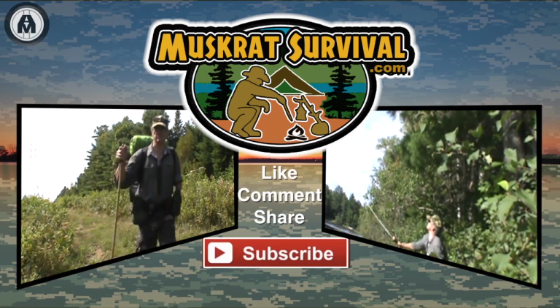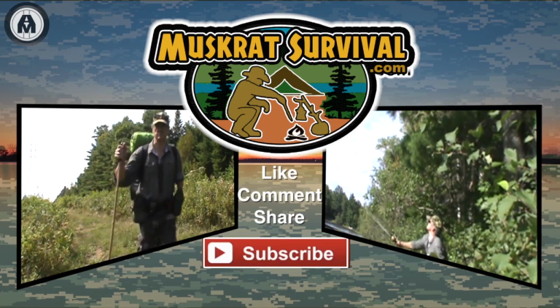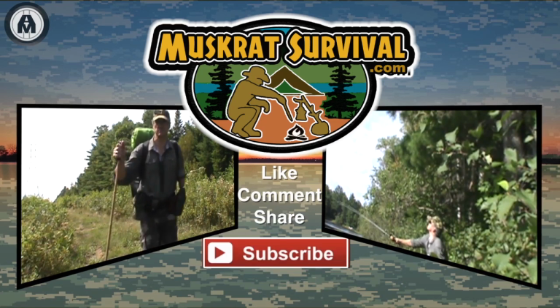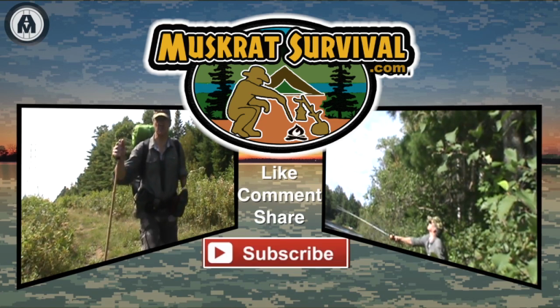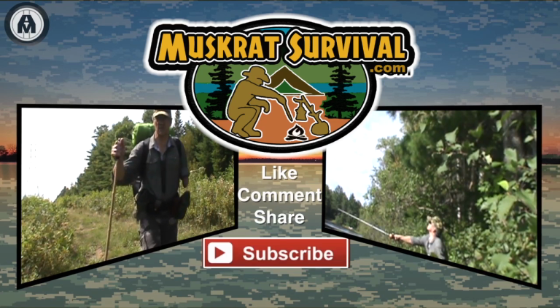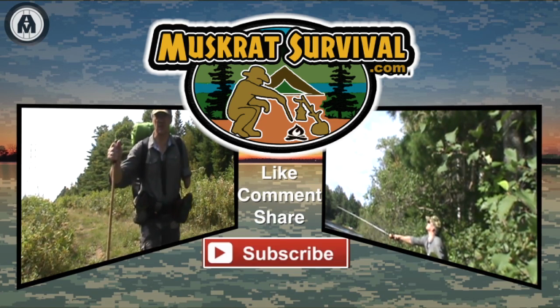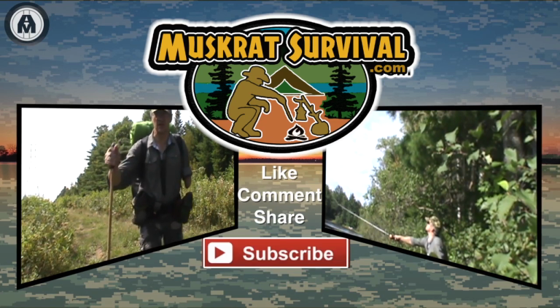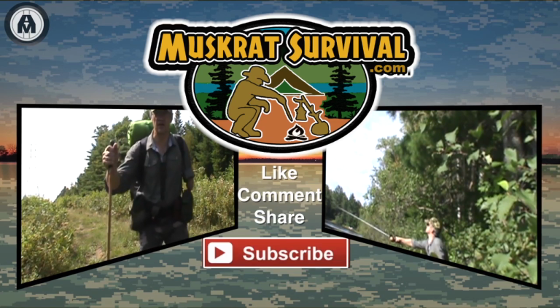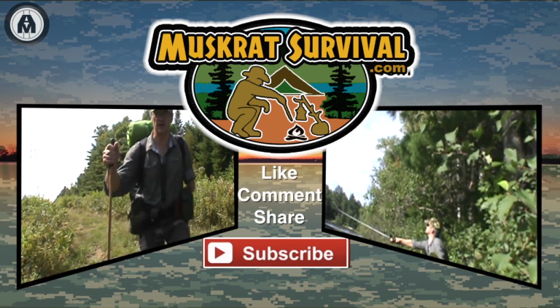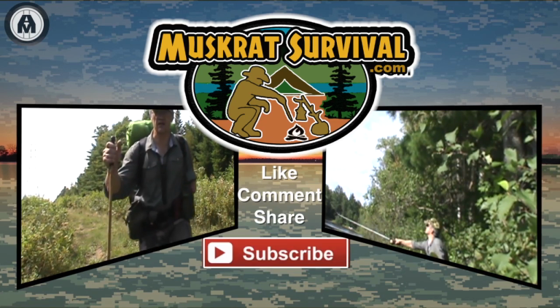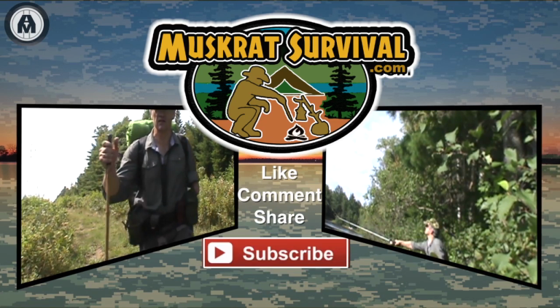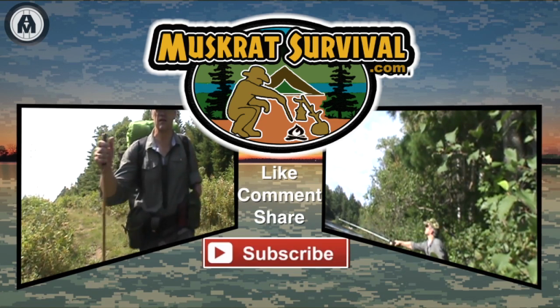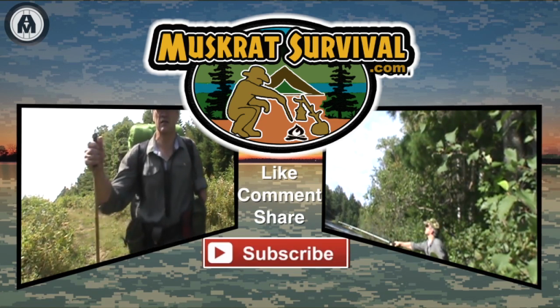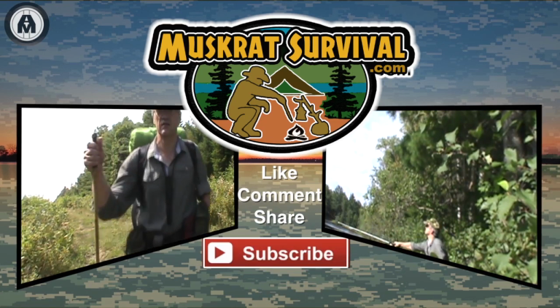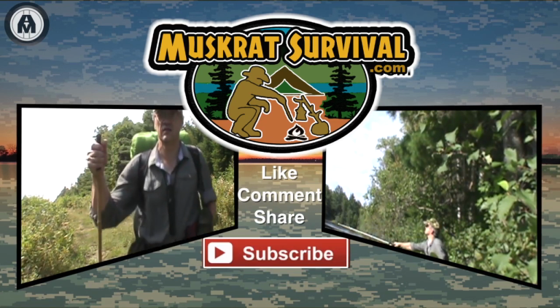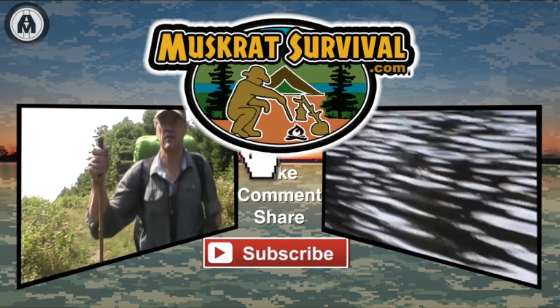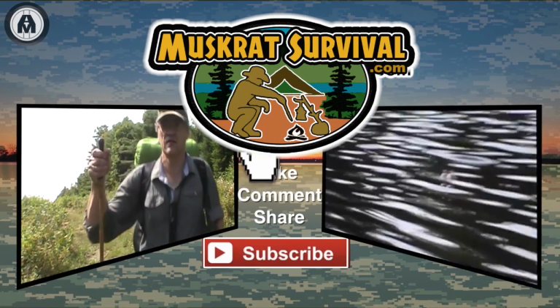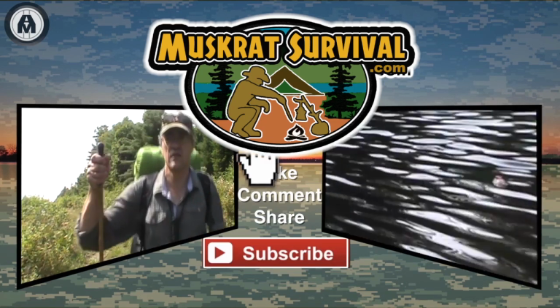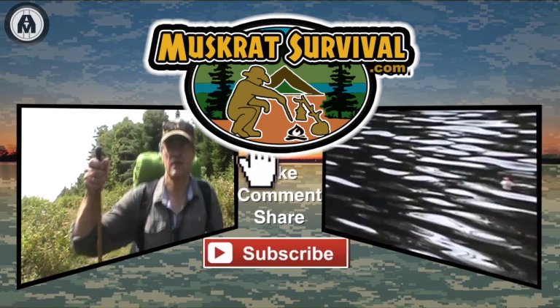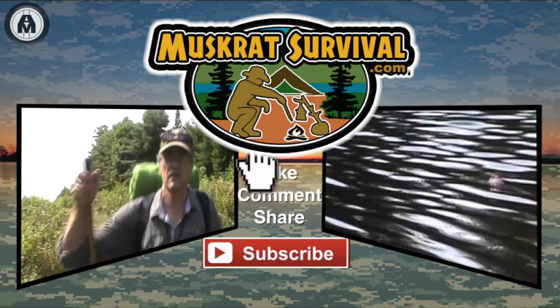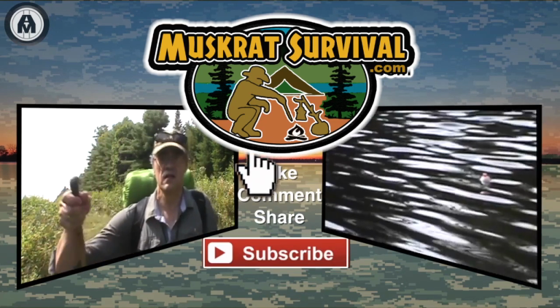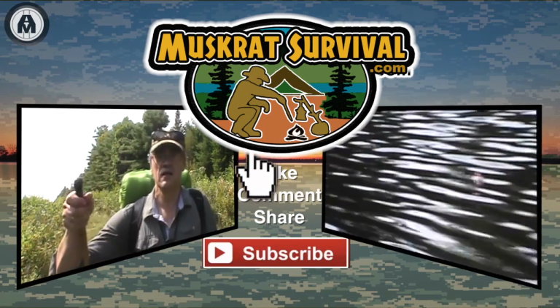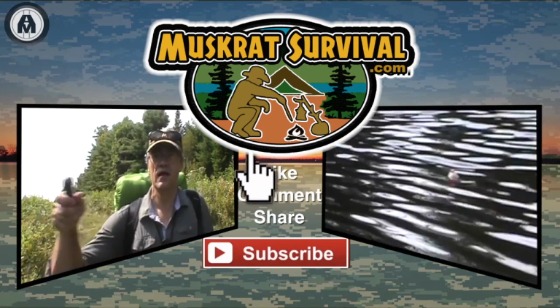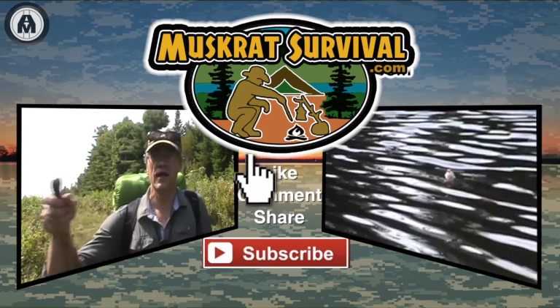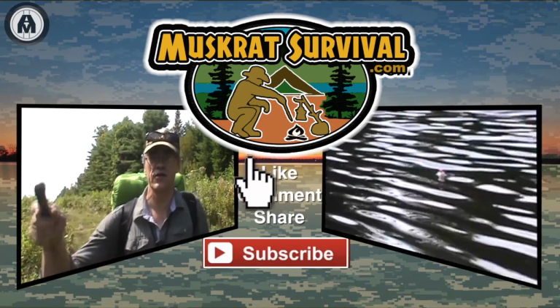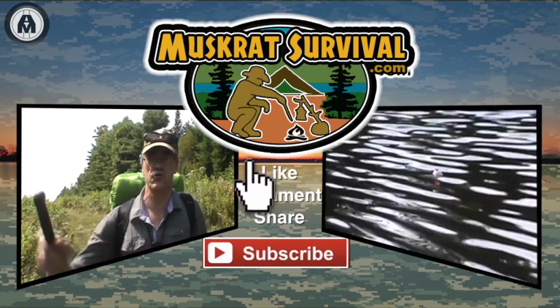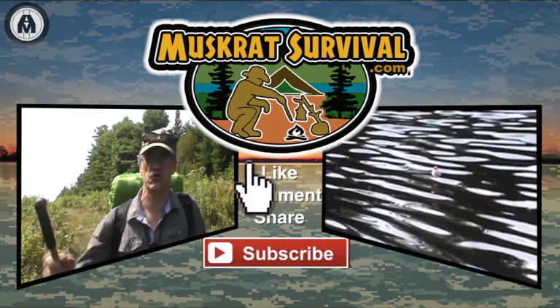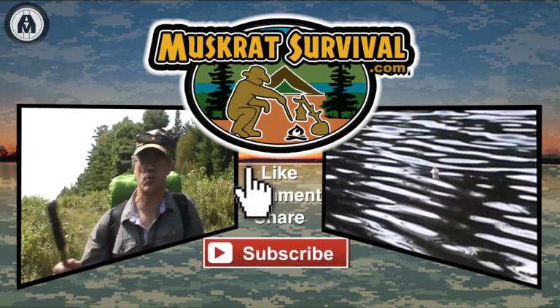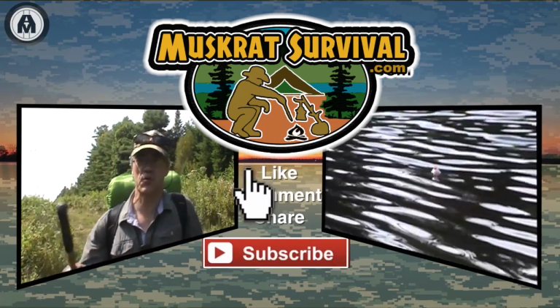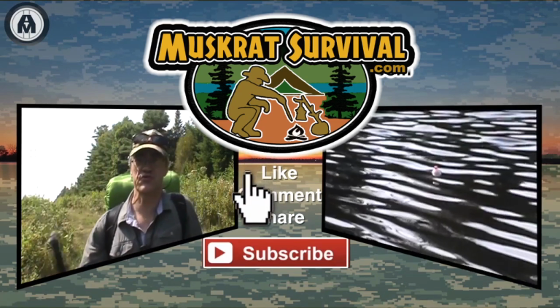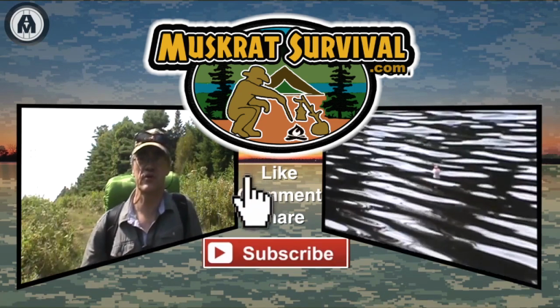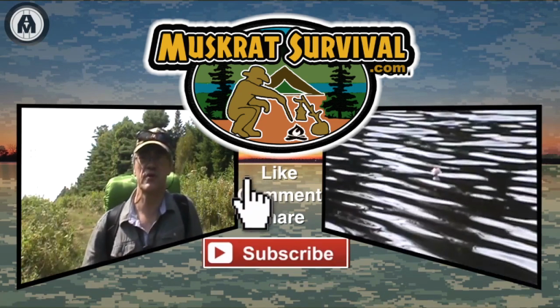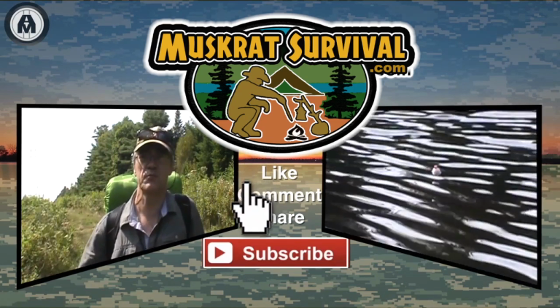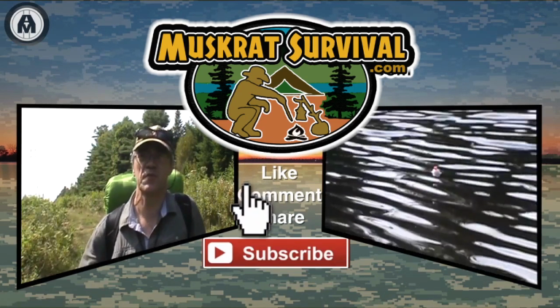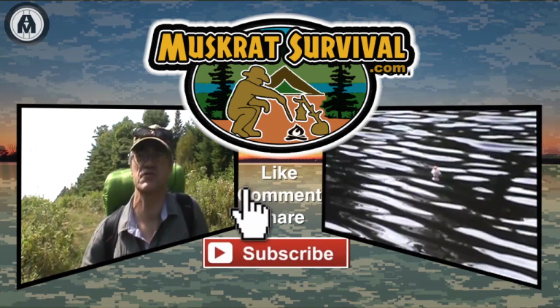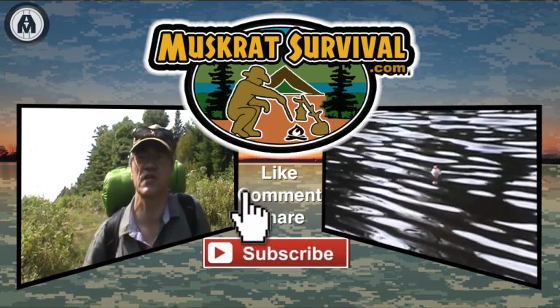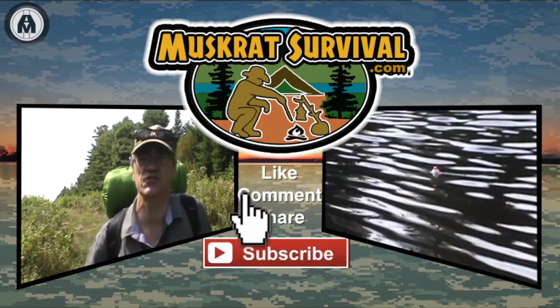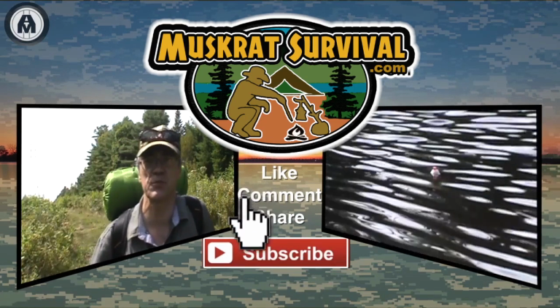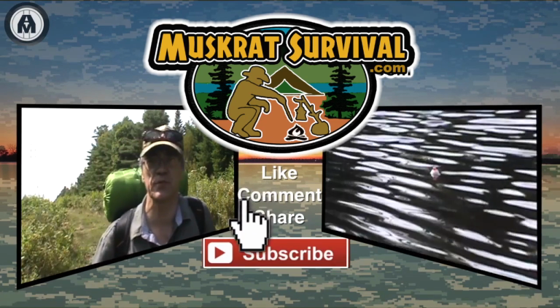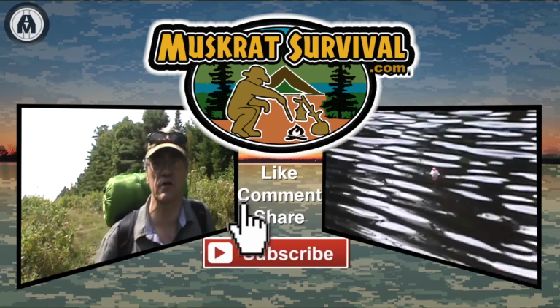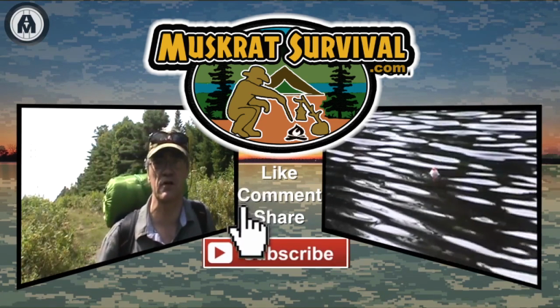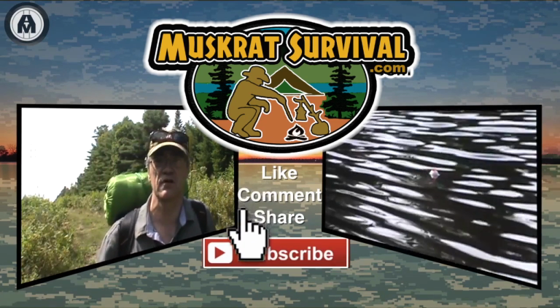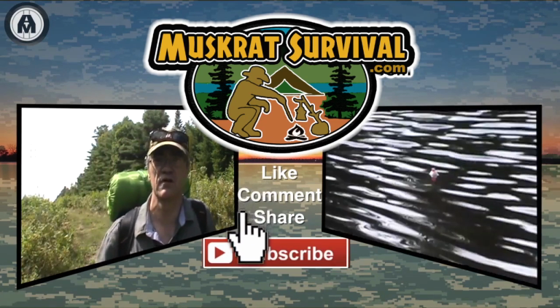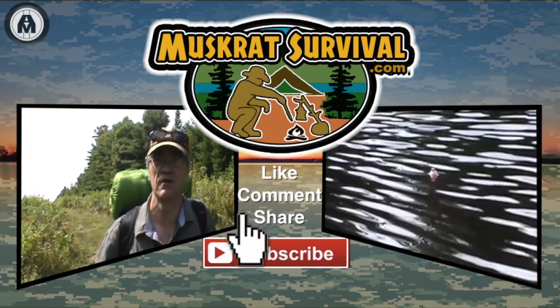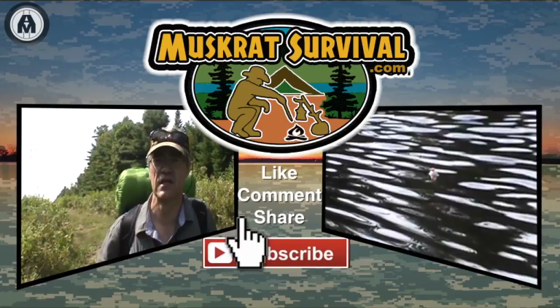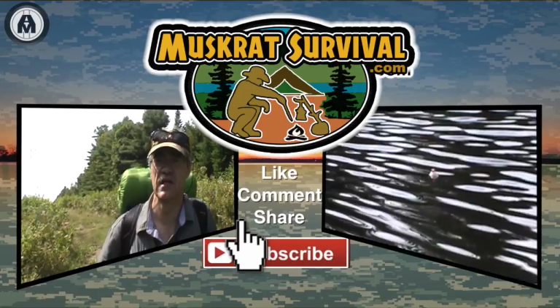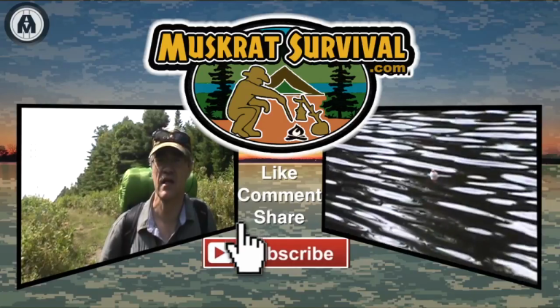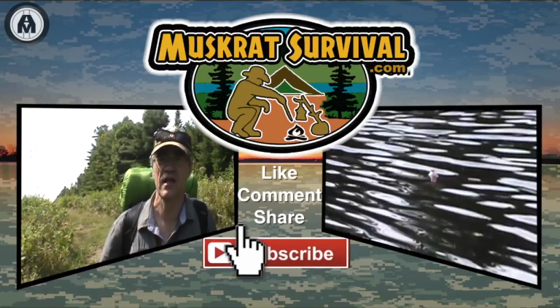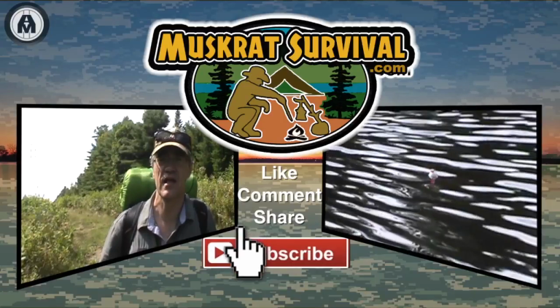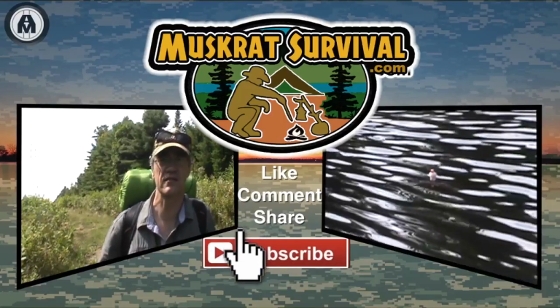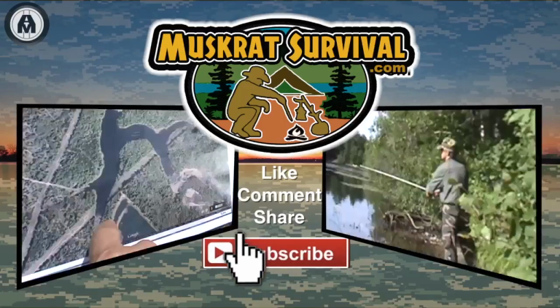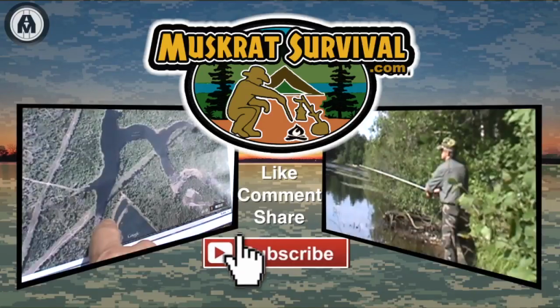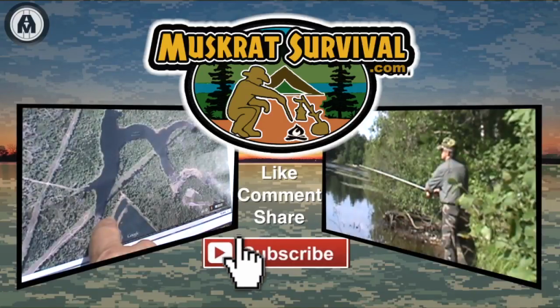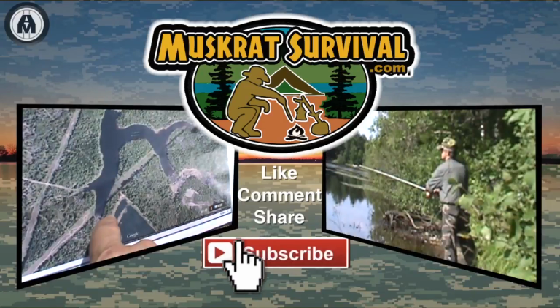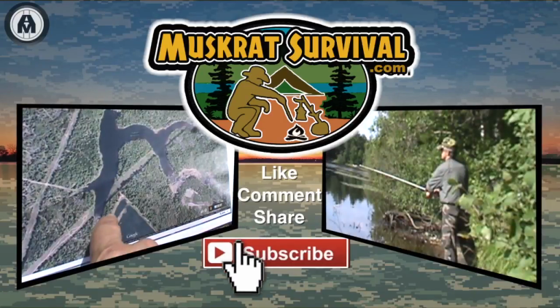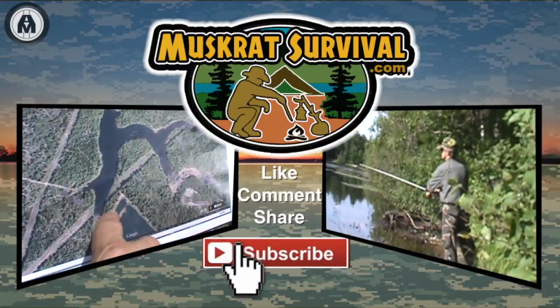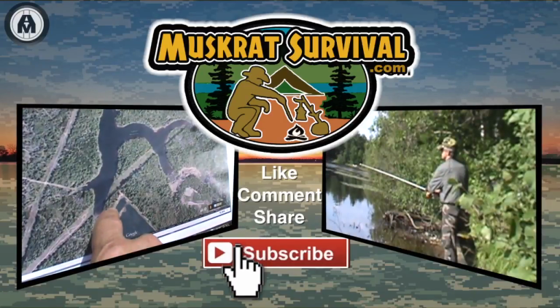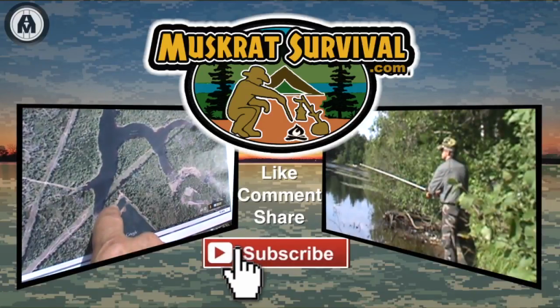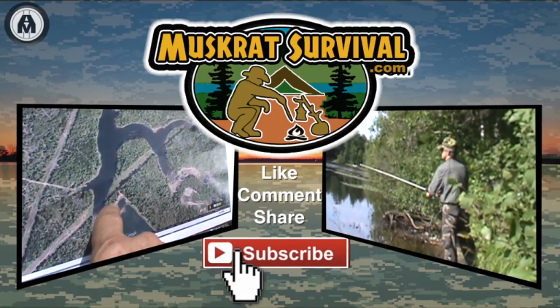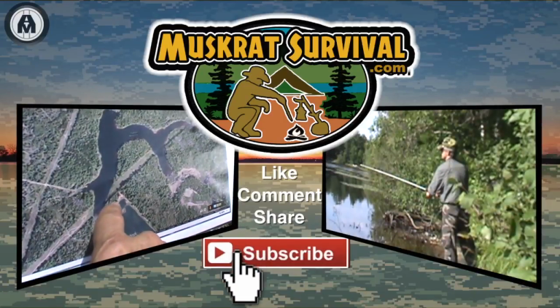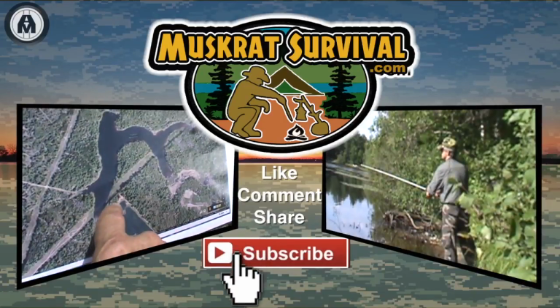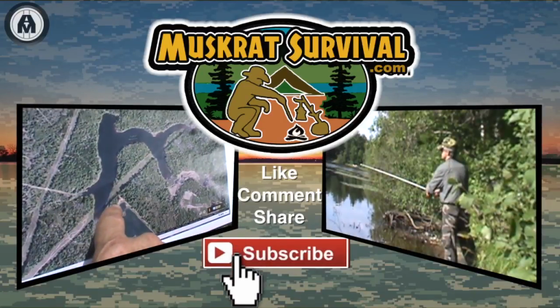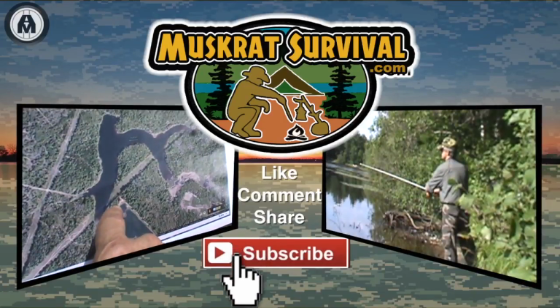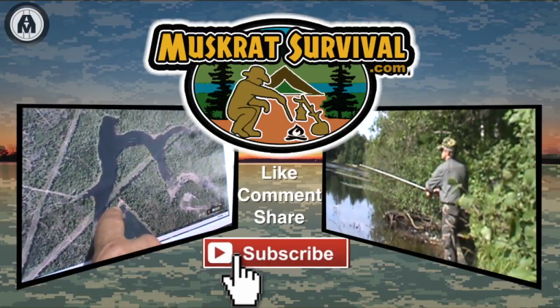For more Muskrat survival videos be sure to like, comment, share and subscribe.